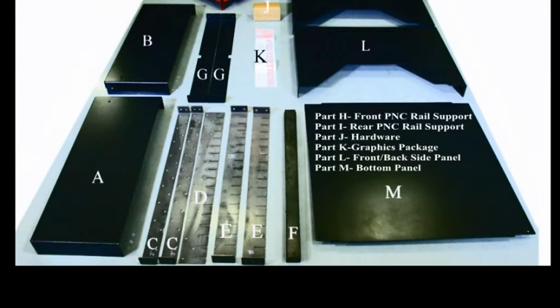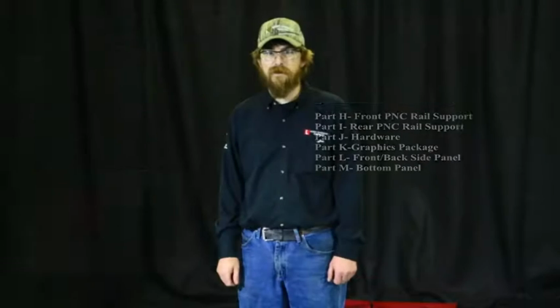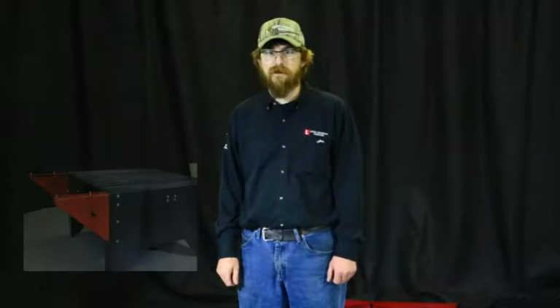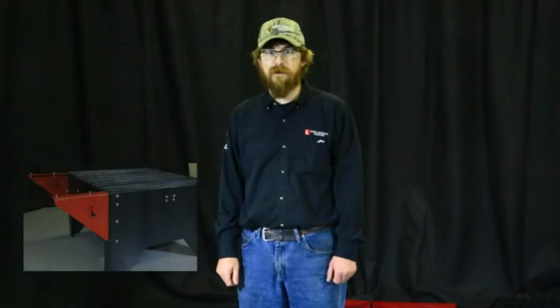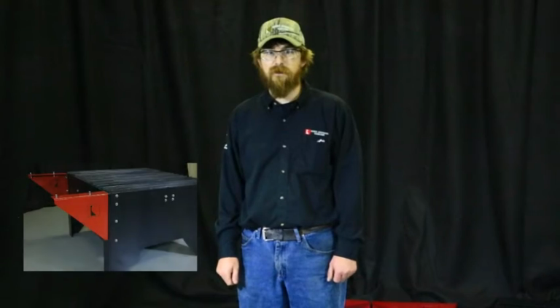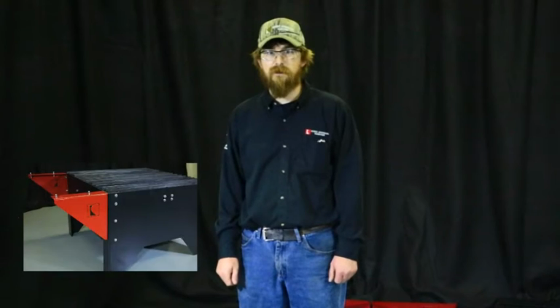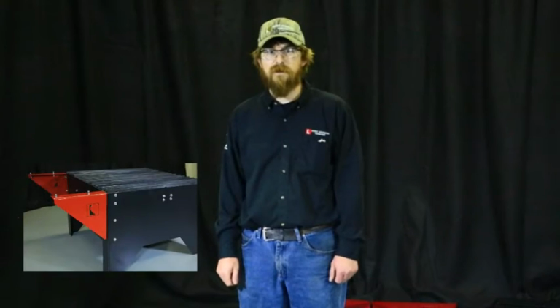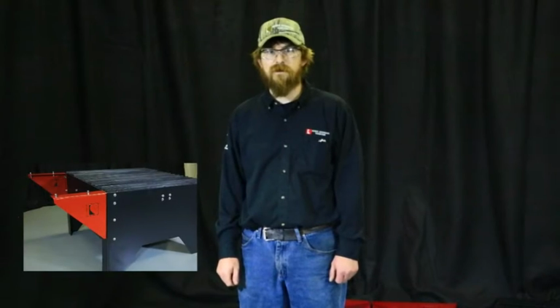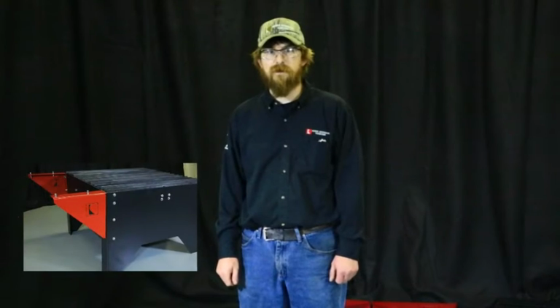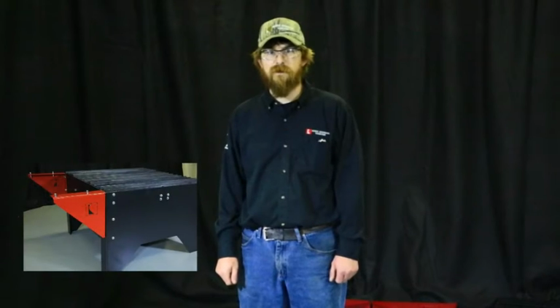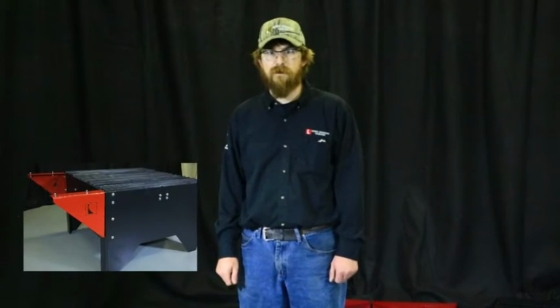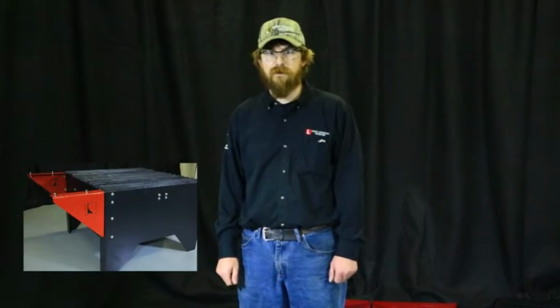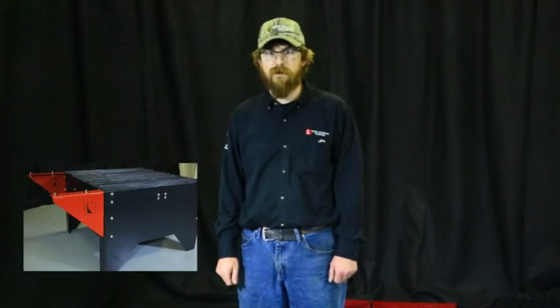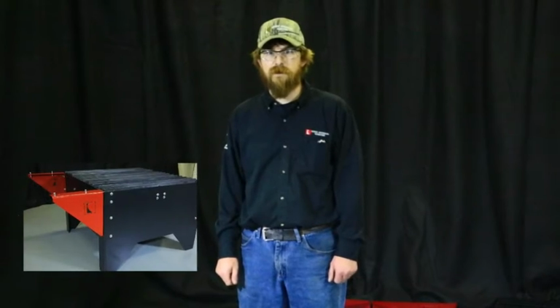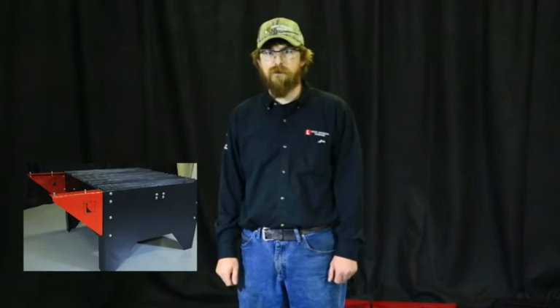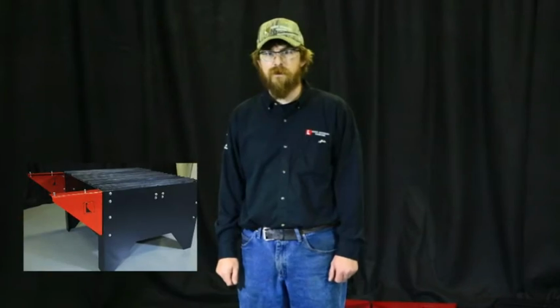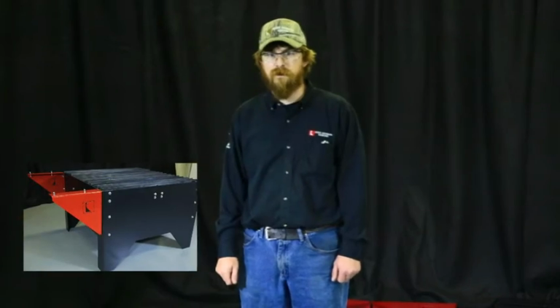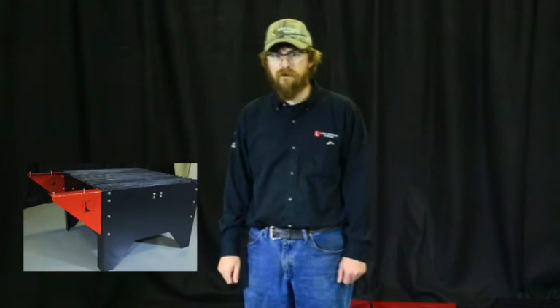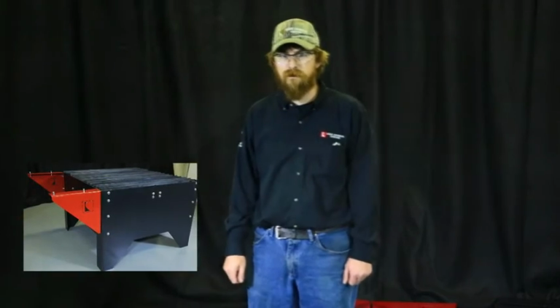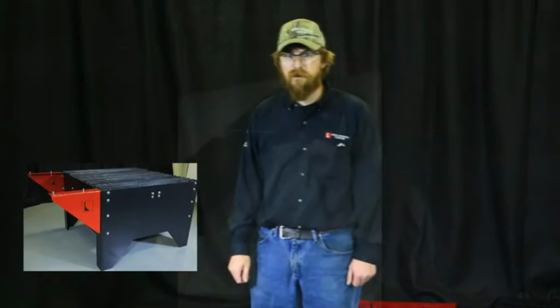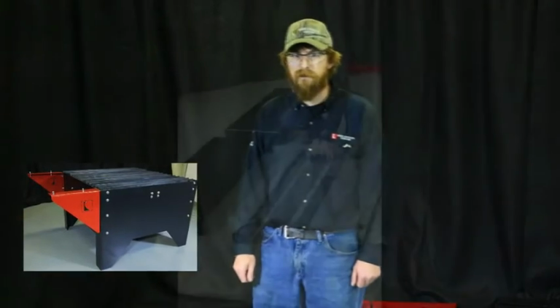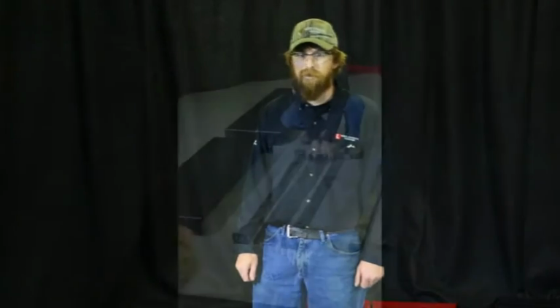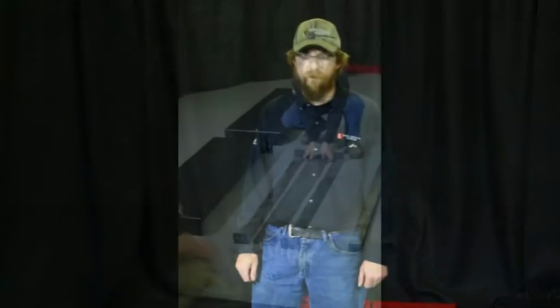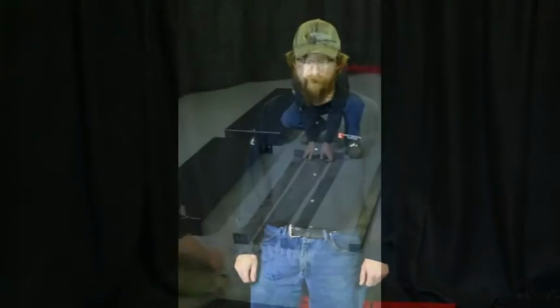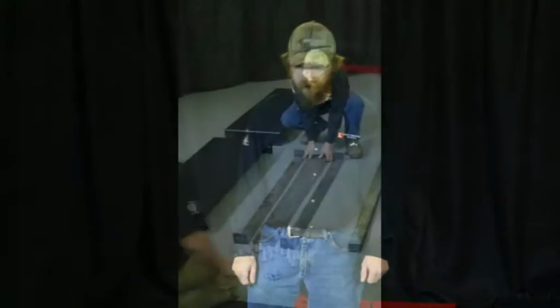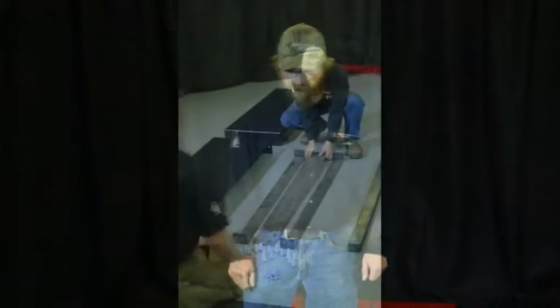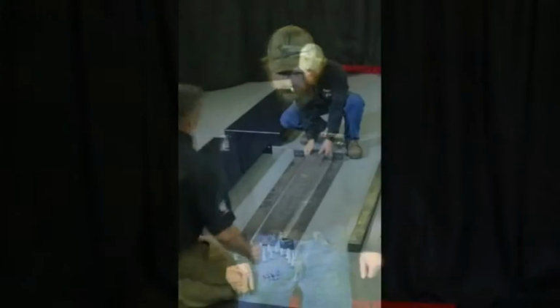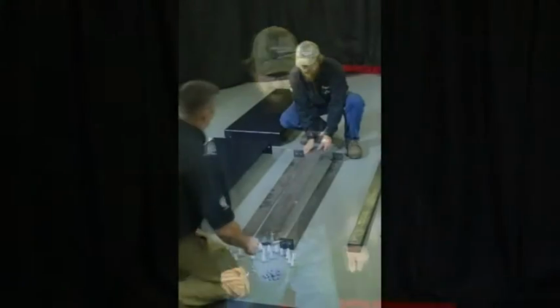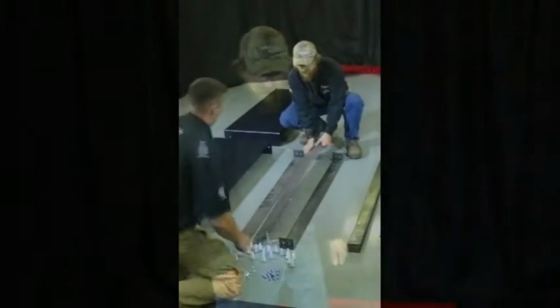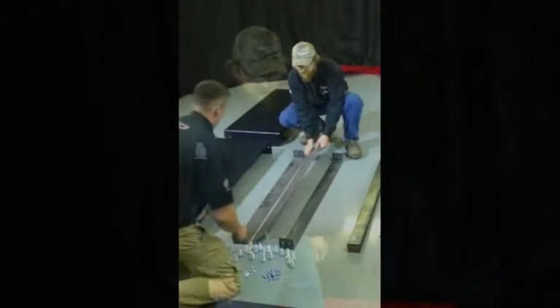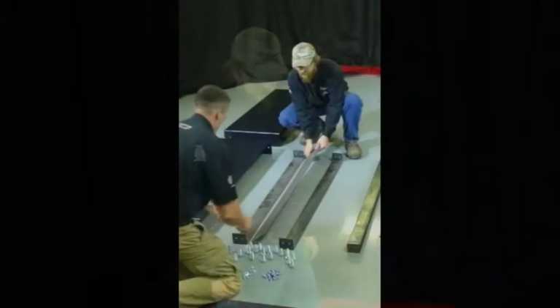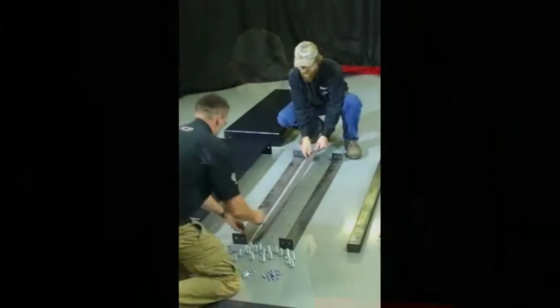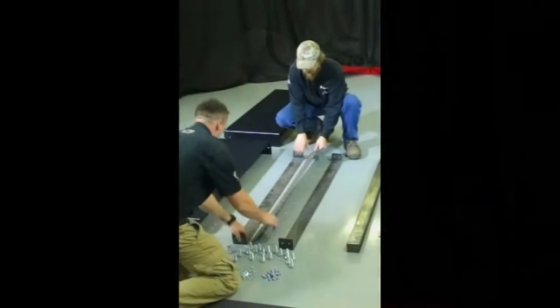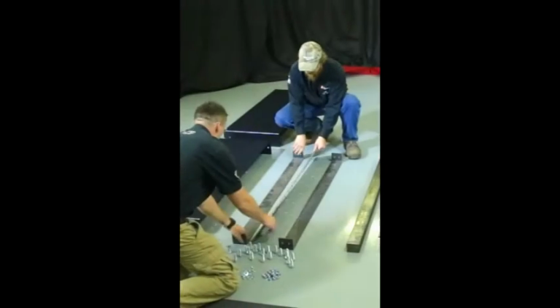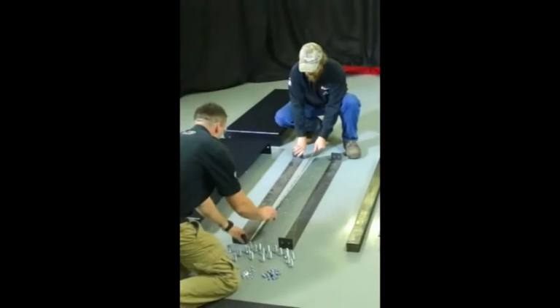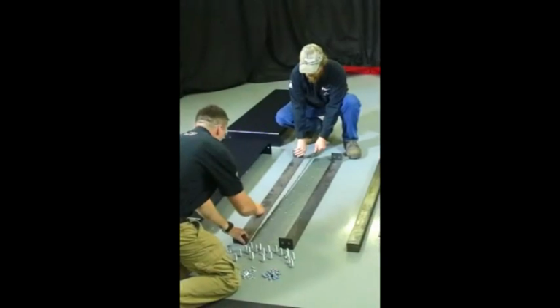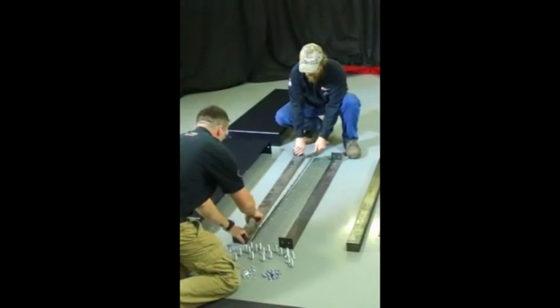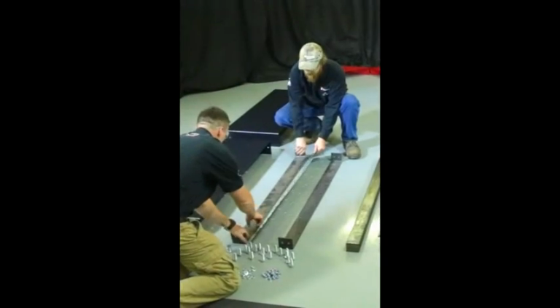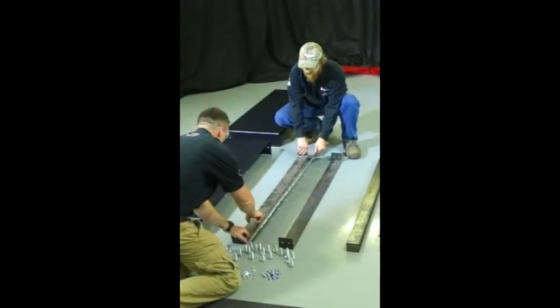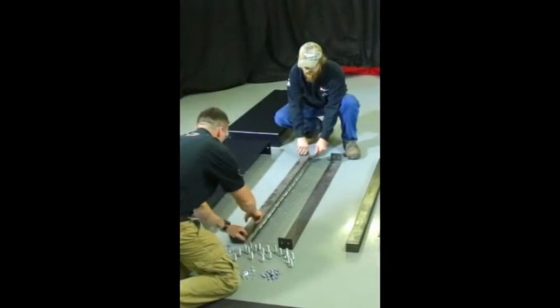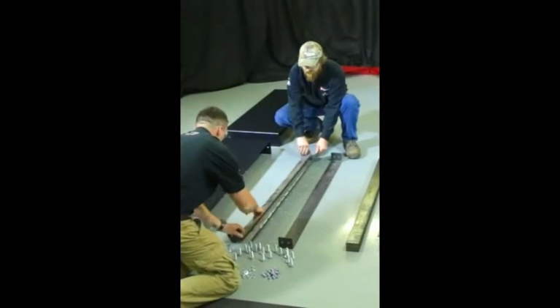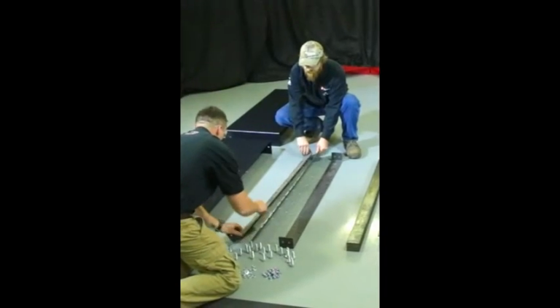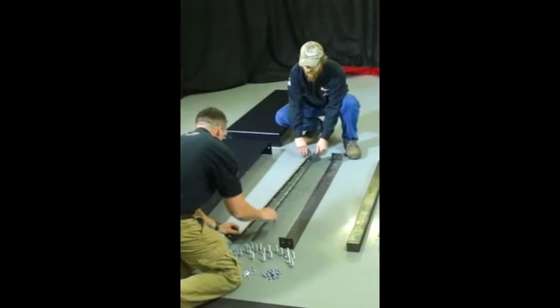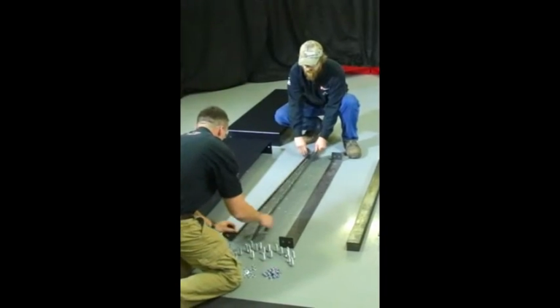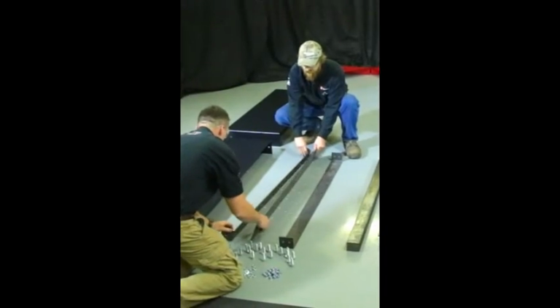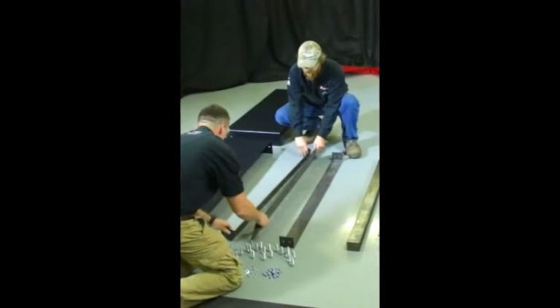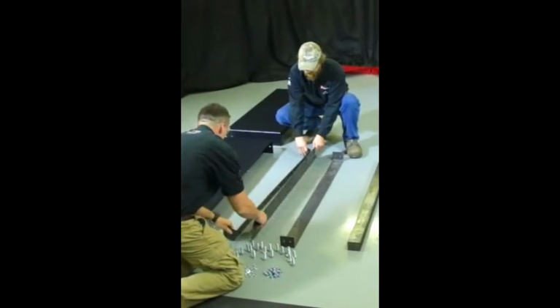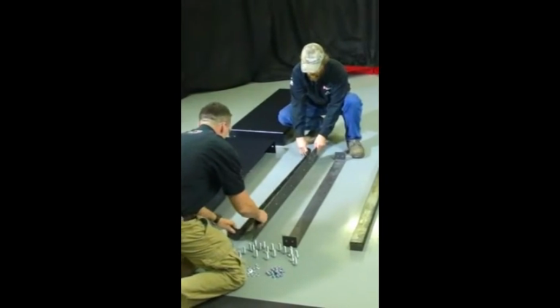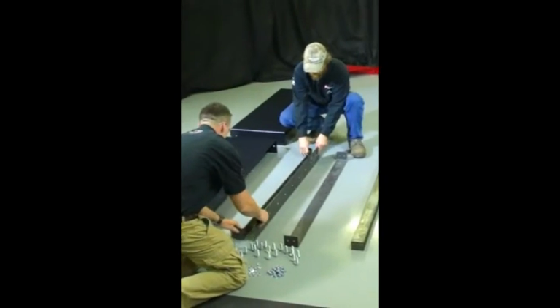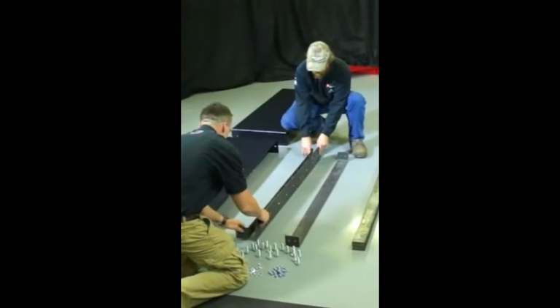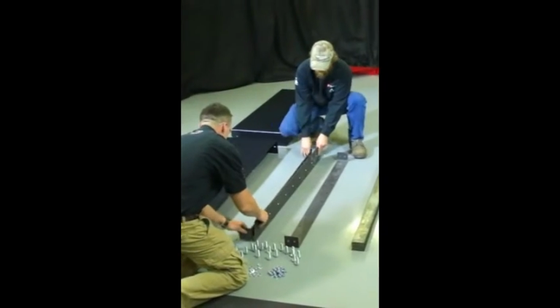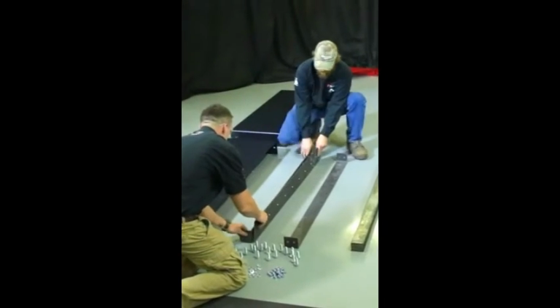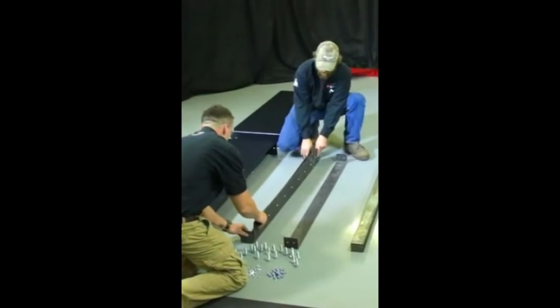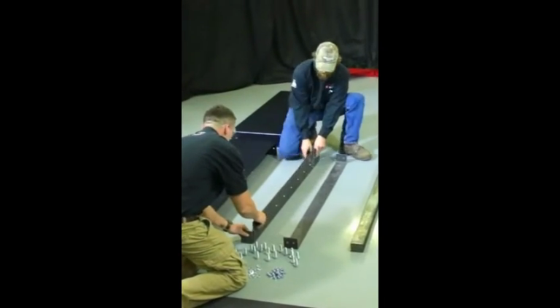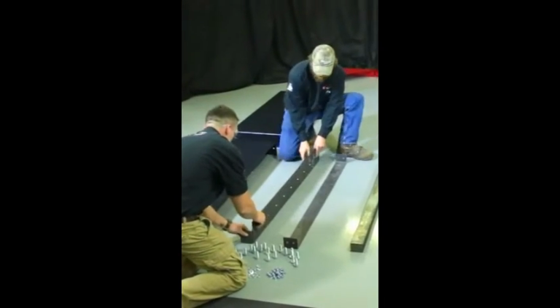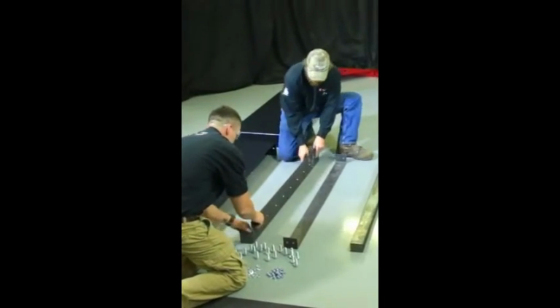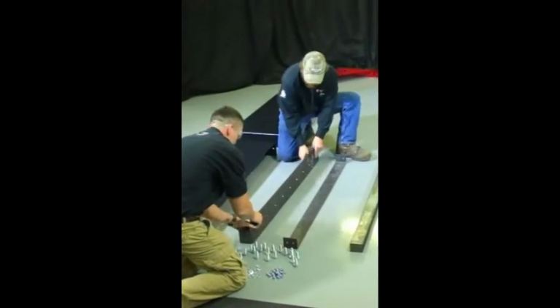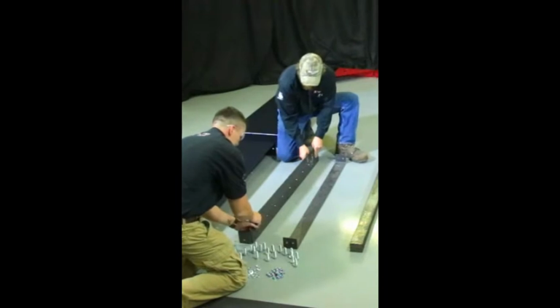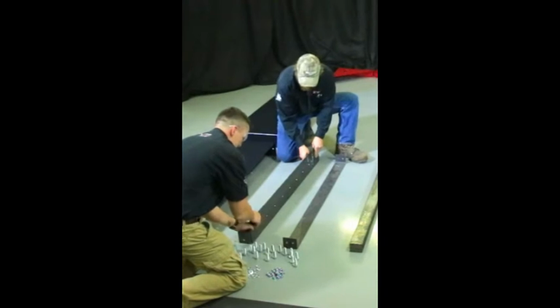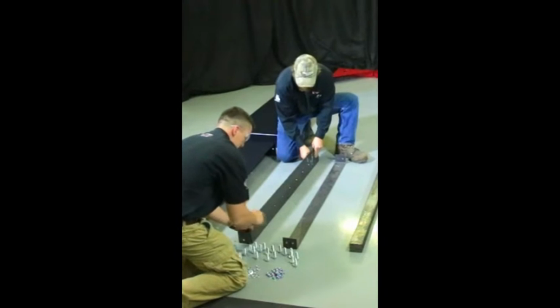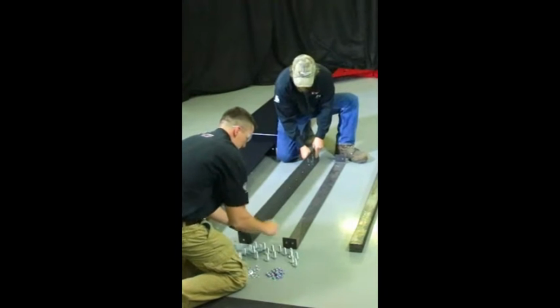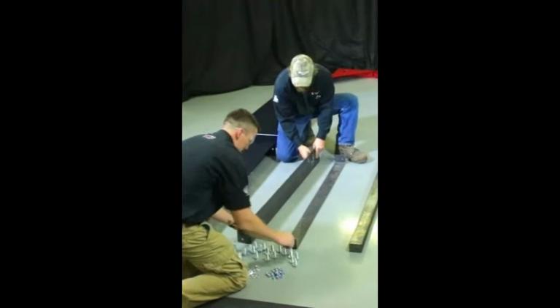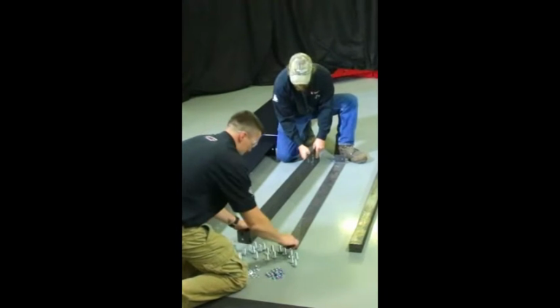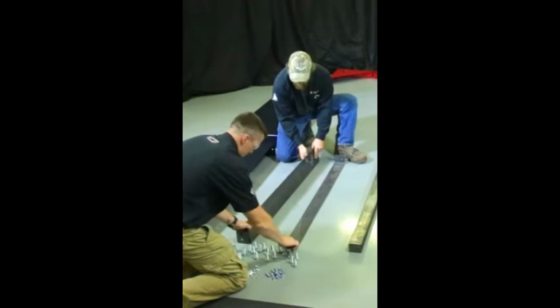Today we will be assembling the Kwiki bolt and go table. One helpful piece of advice is to start all of your bolts before you tighten them up.